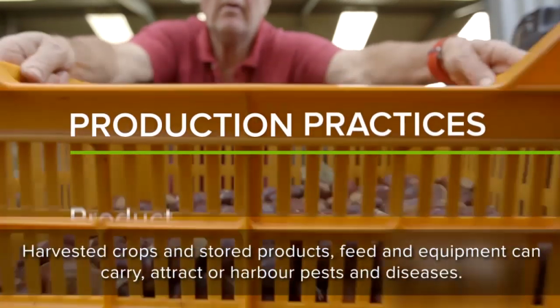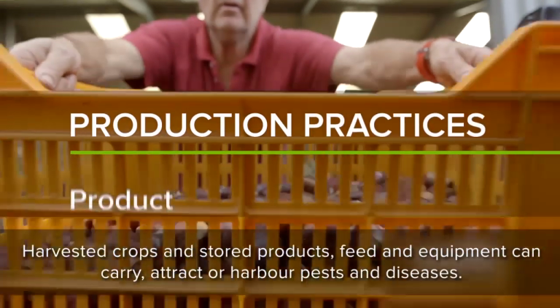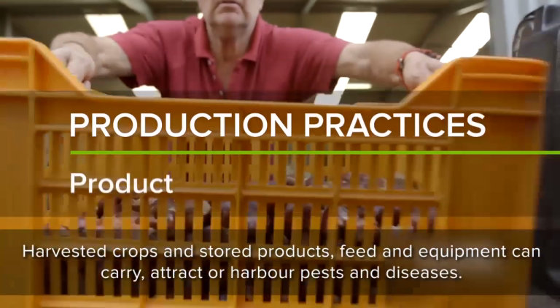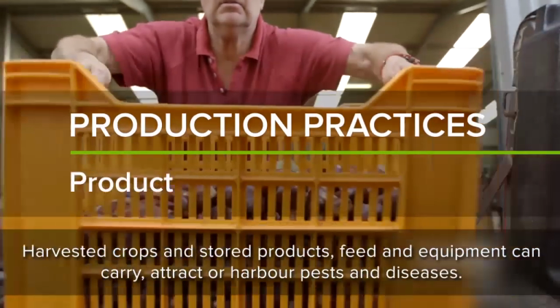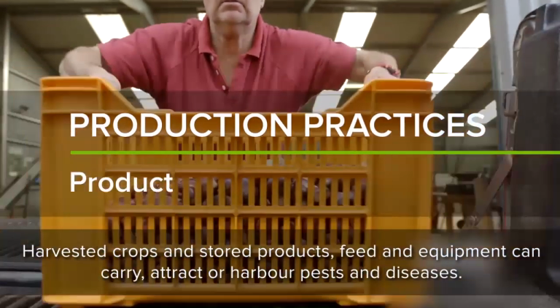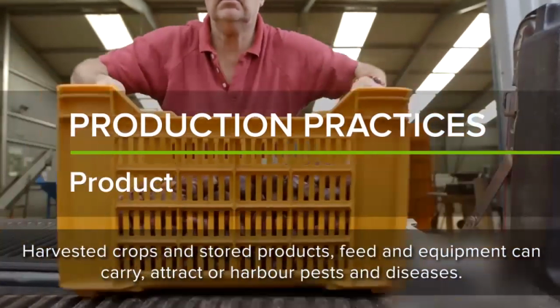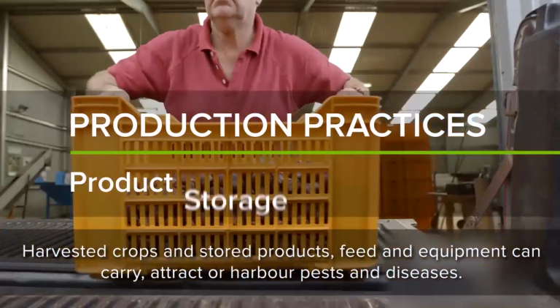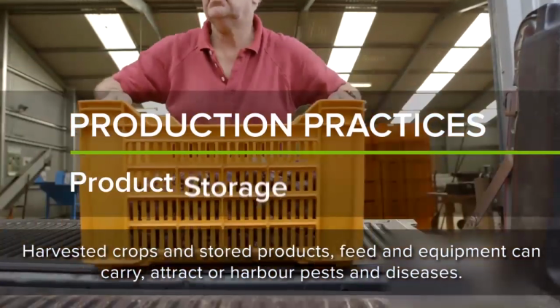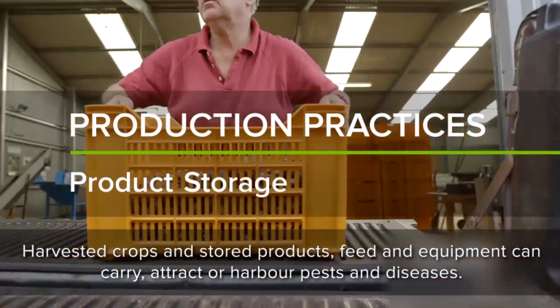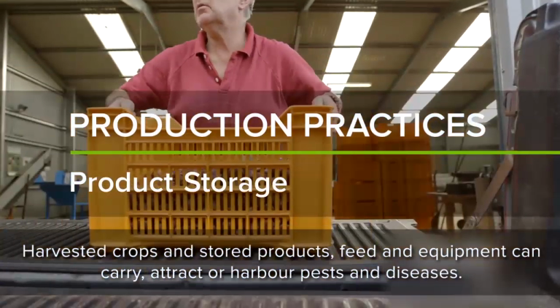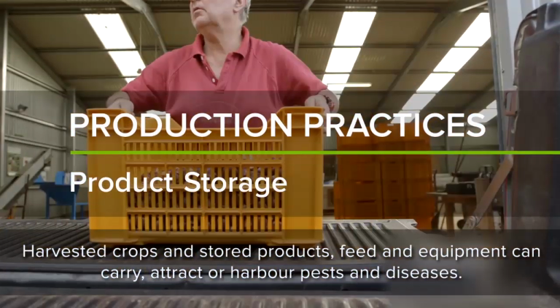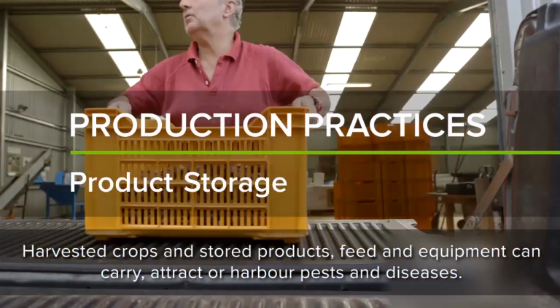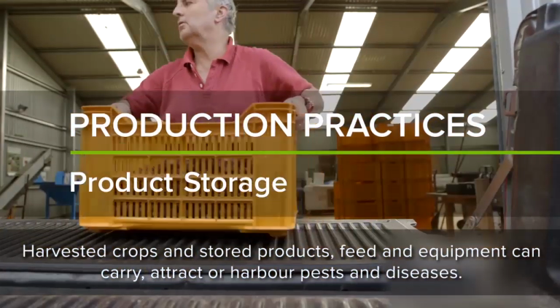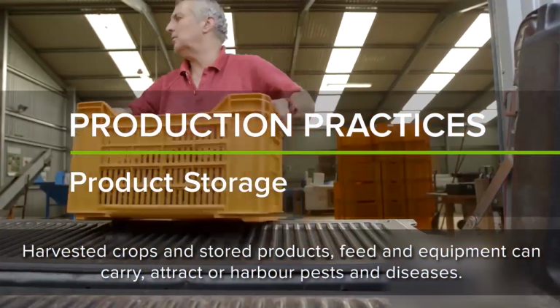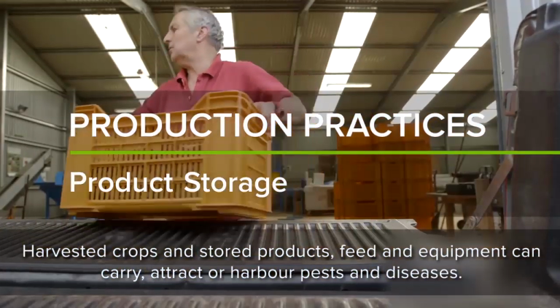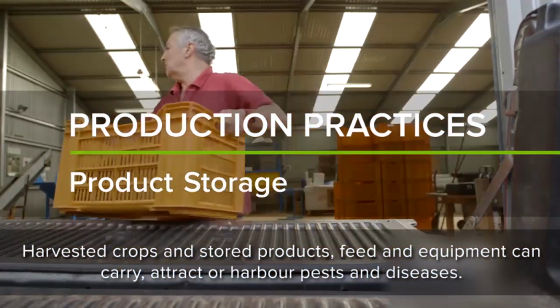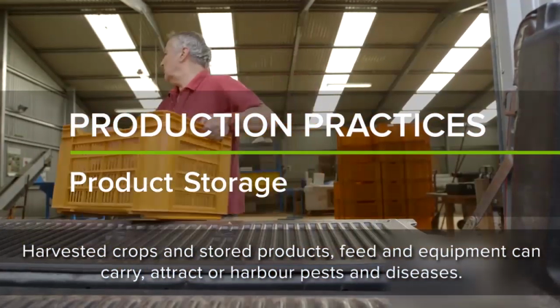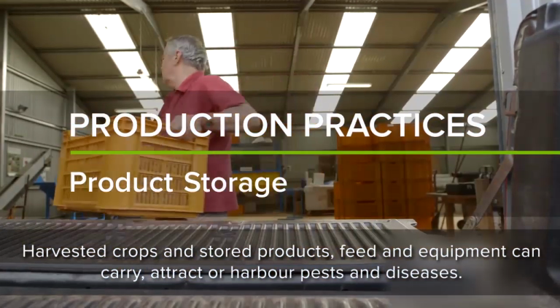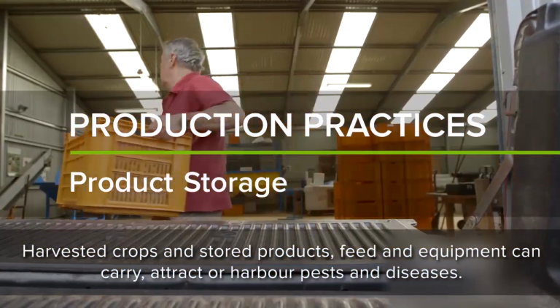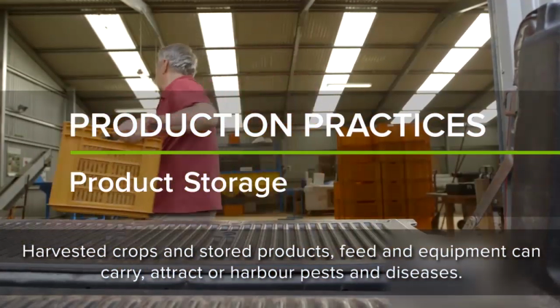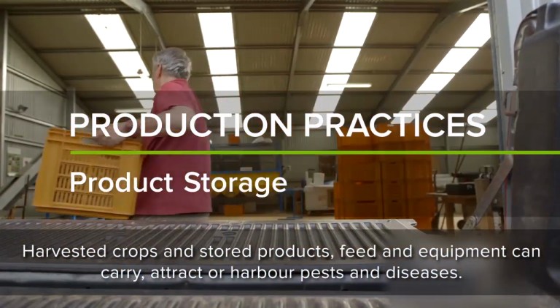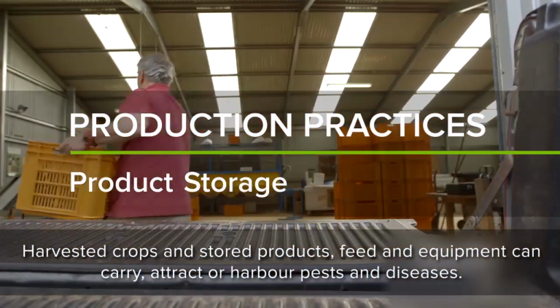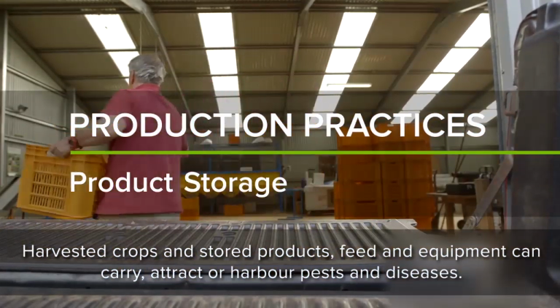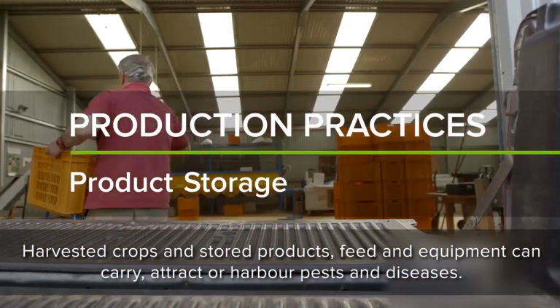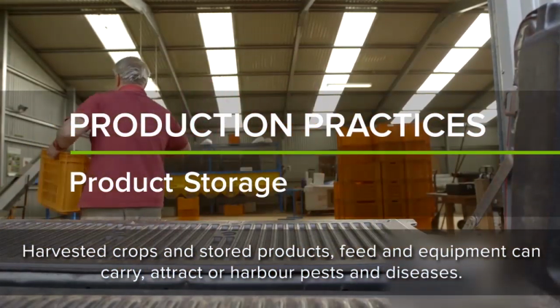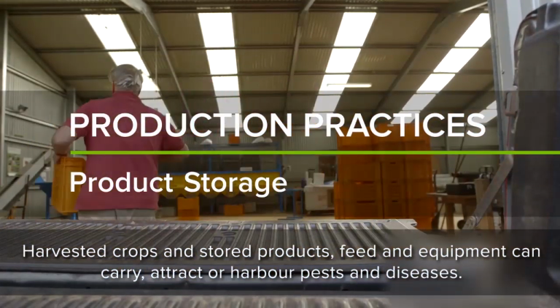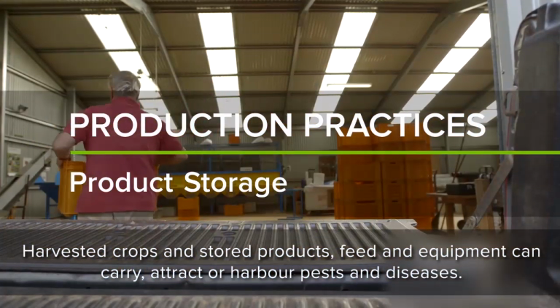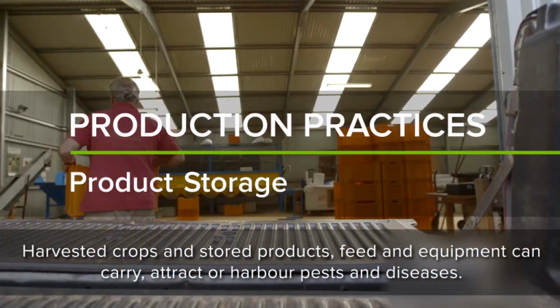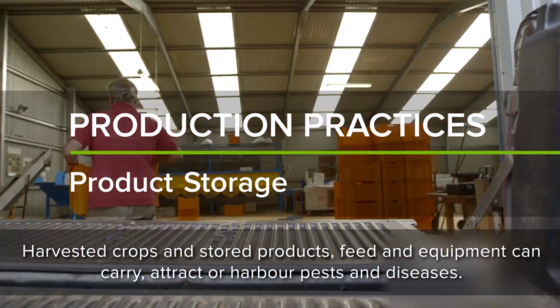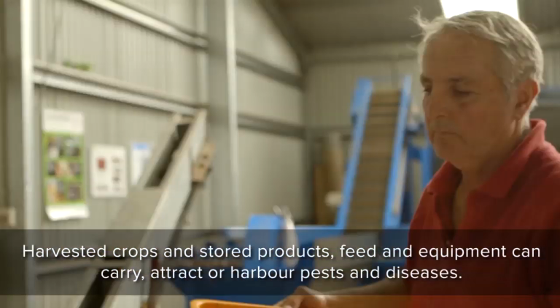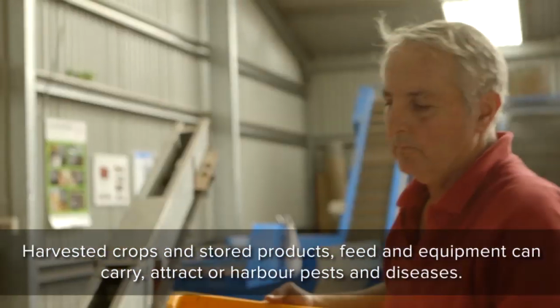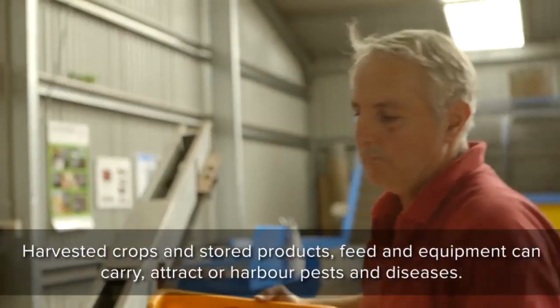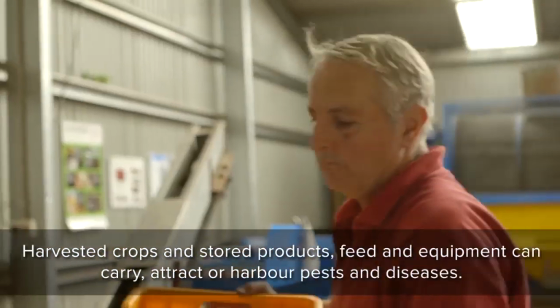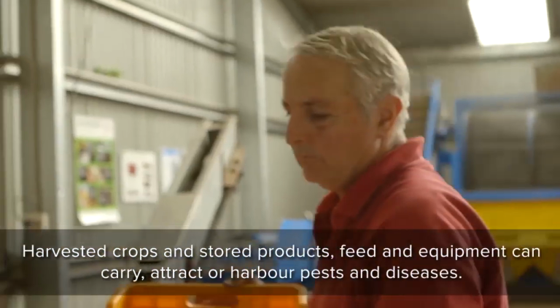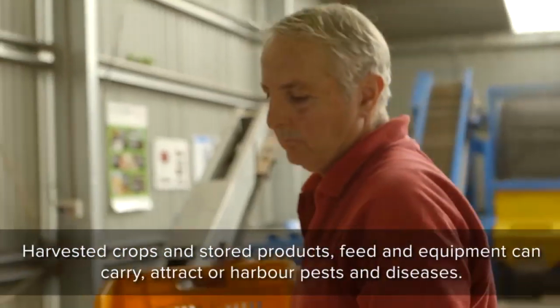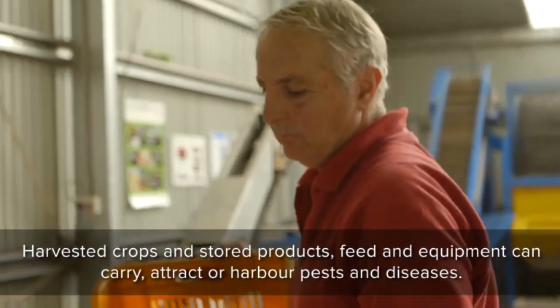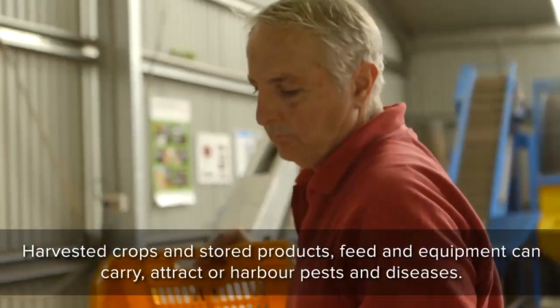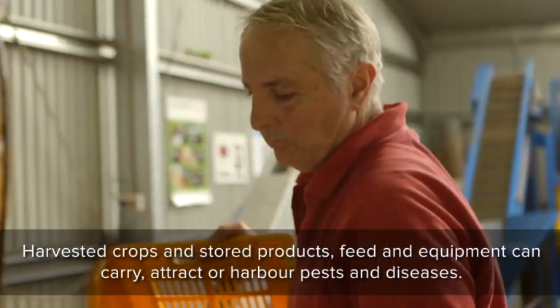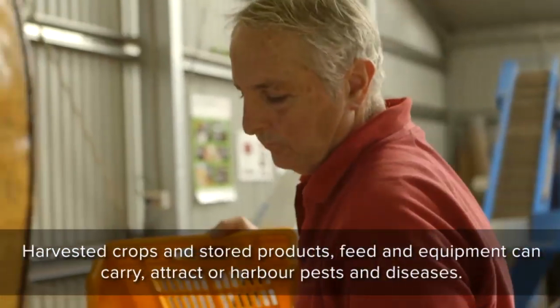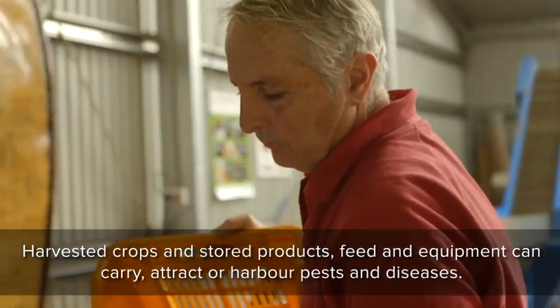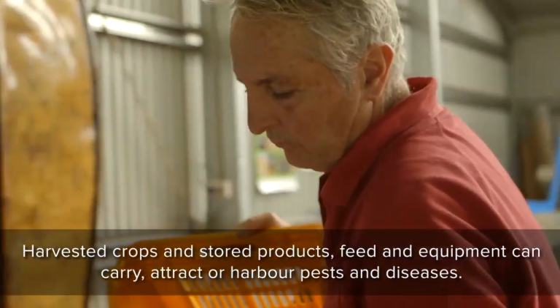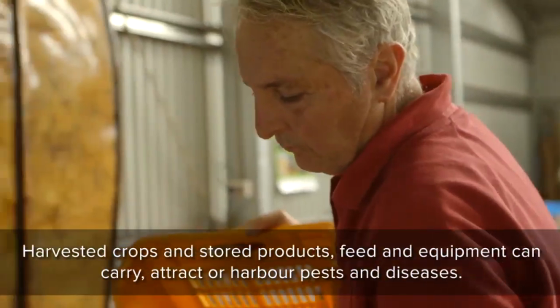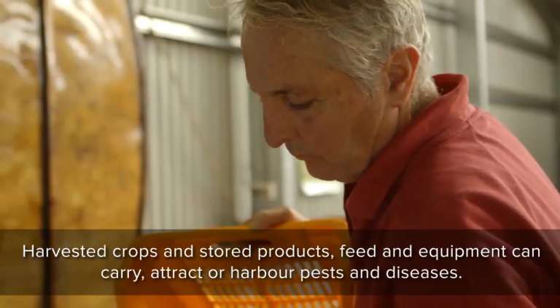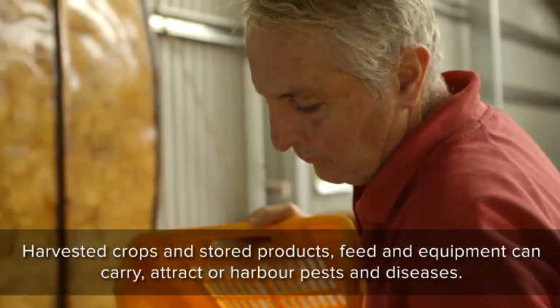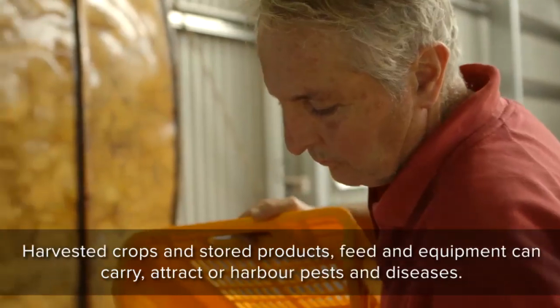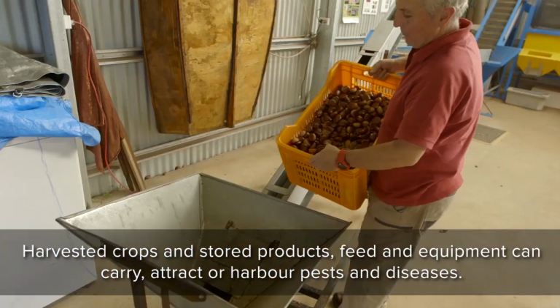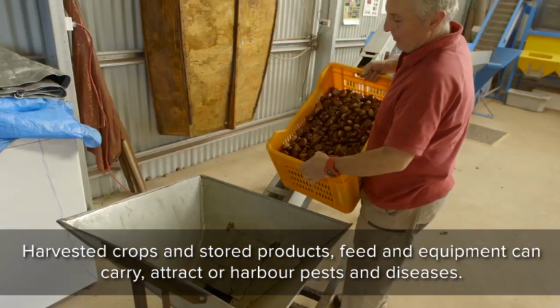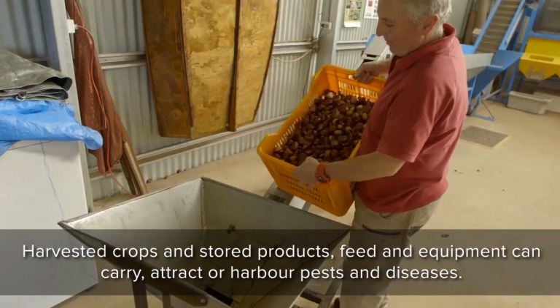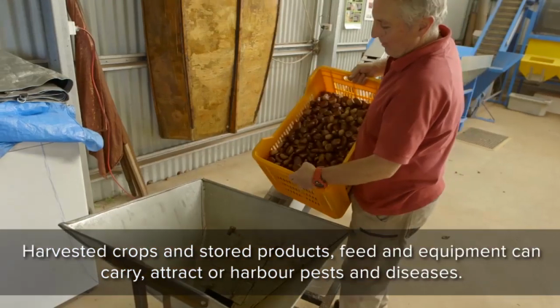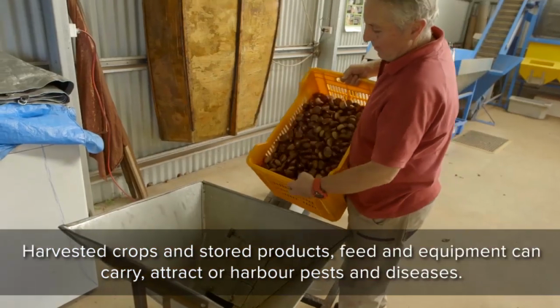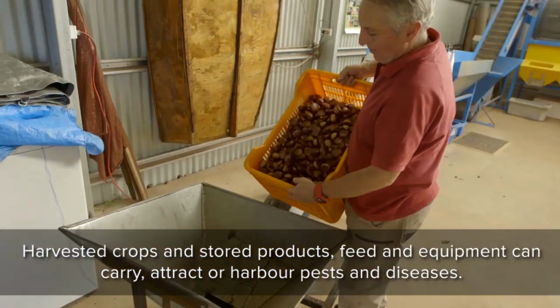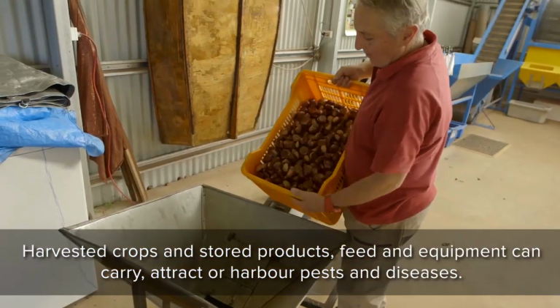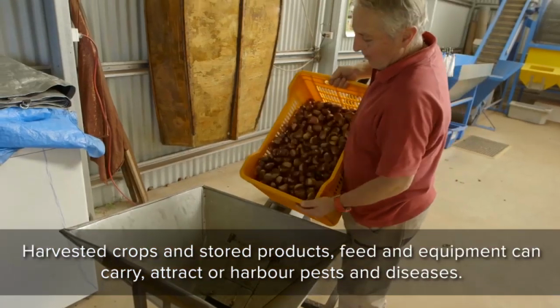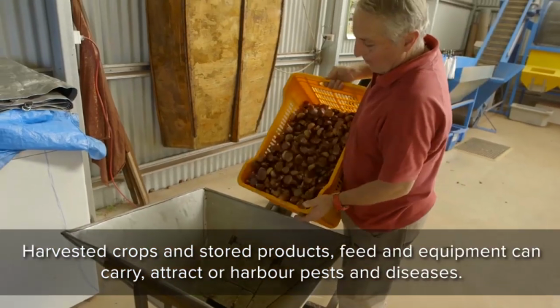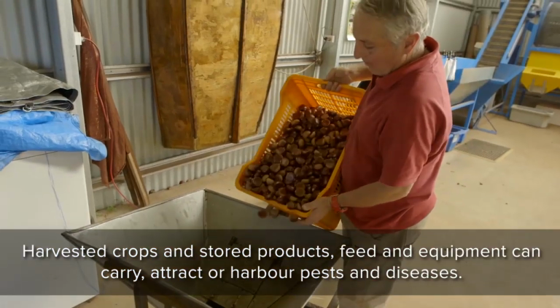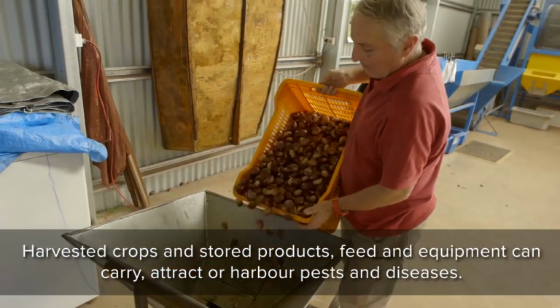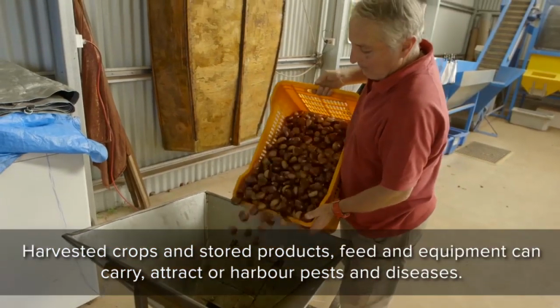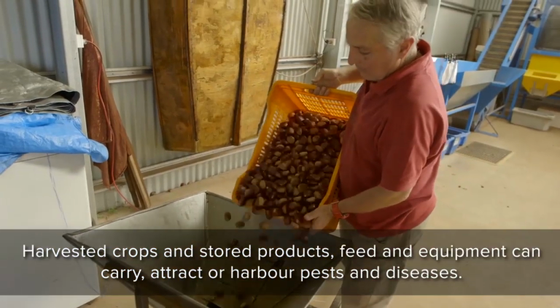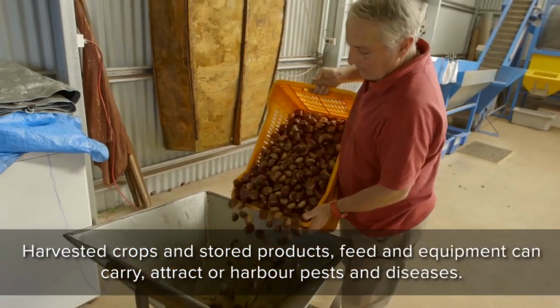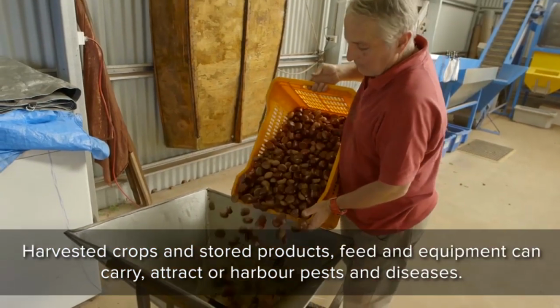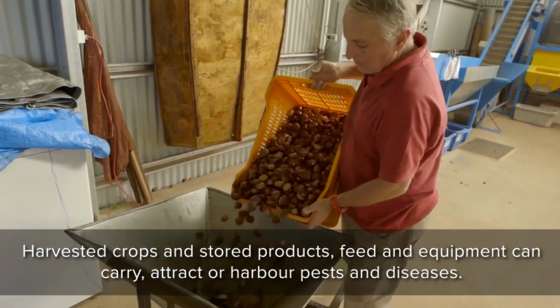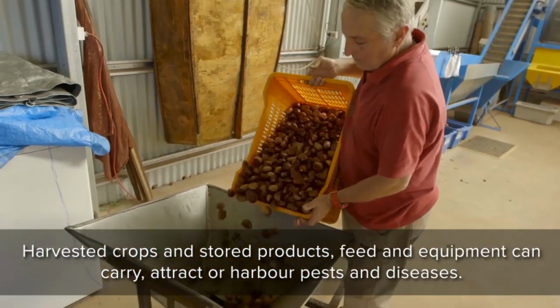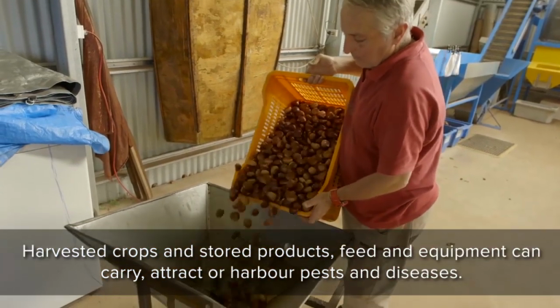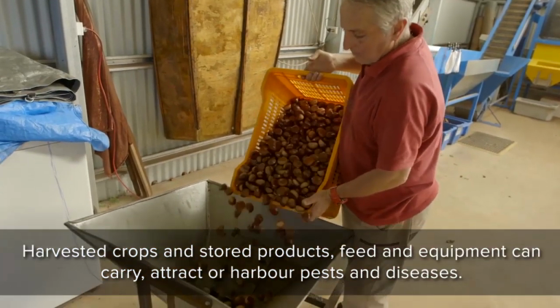Harvested crops and stored products, feed and equipment can carry, attract or harbour pests and diseases.